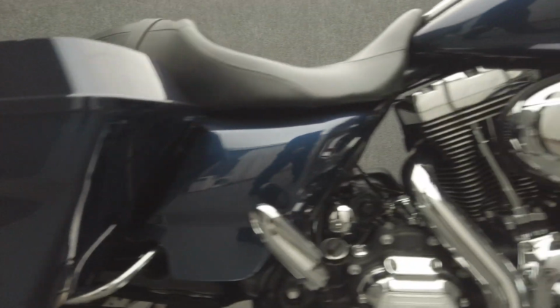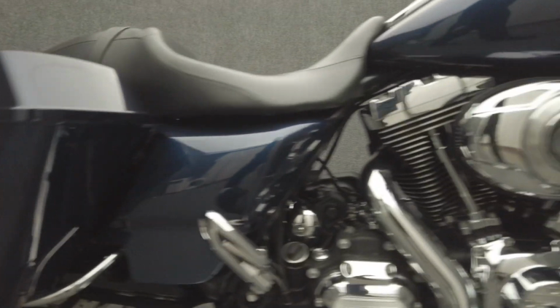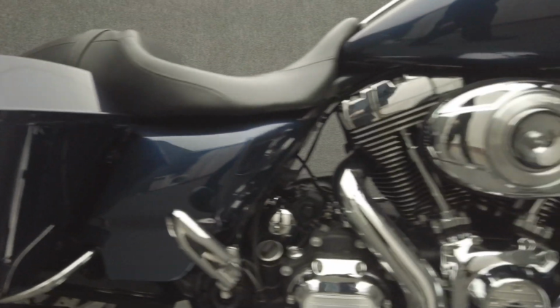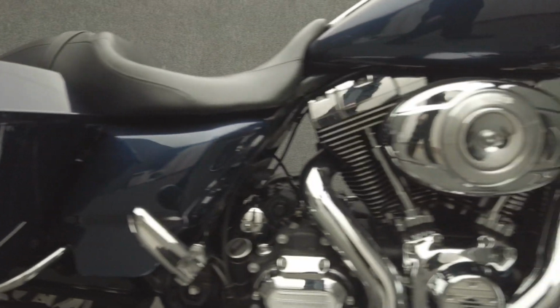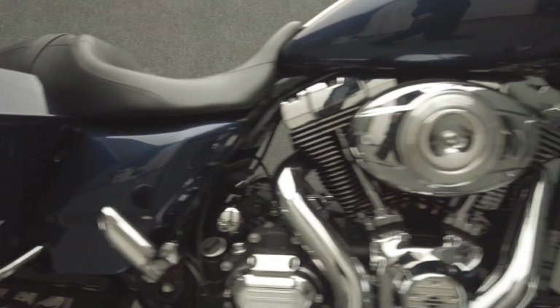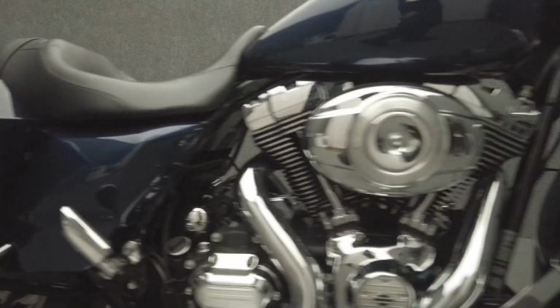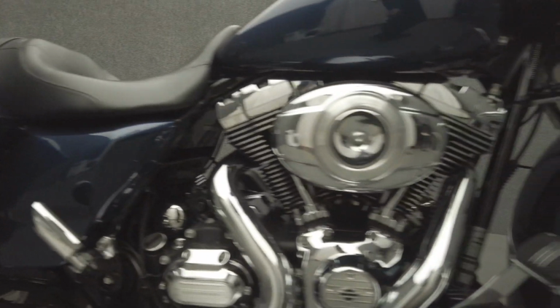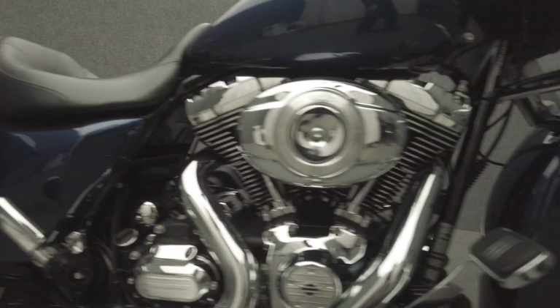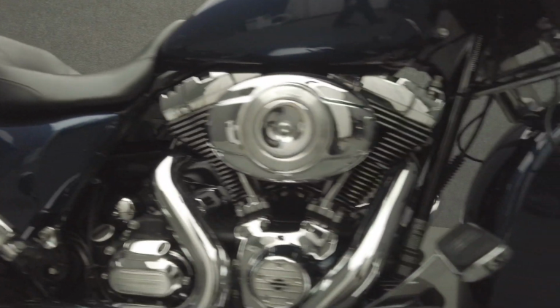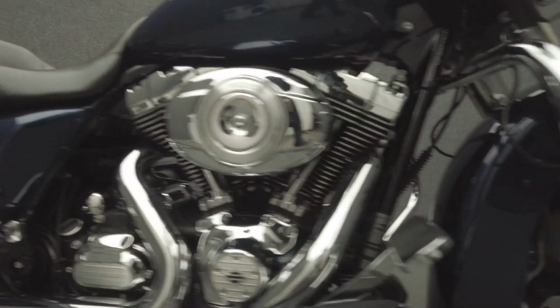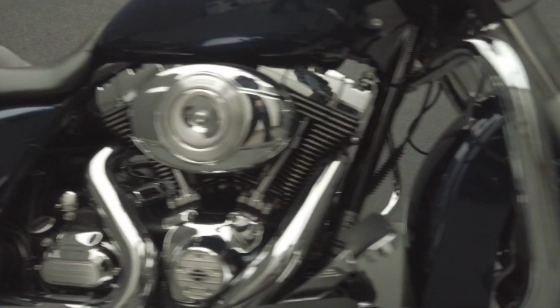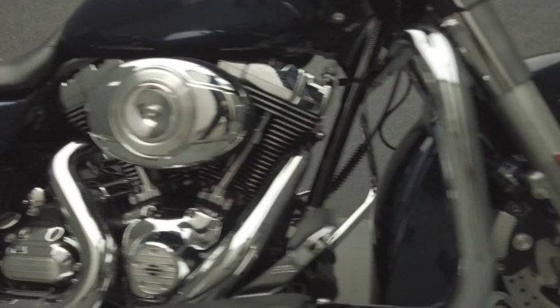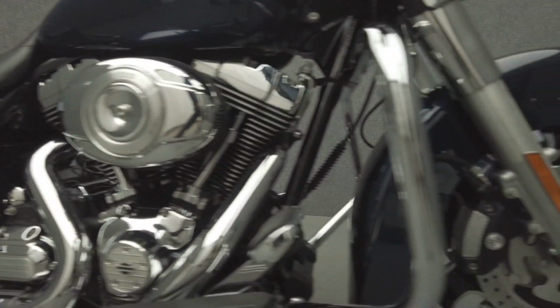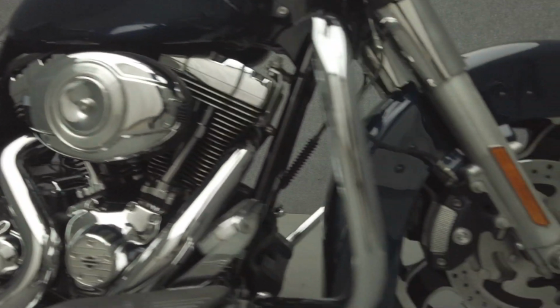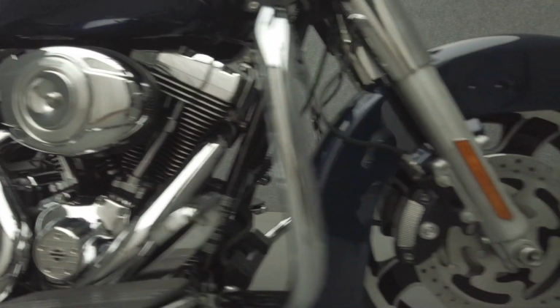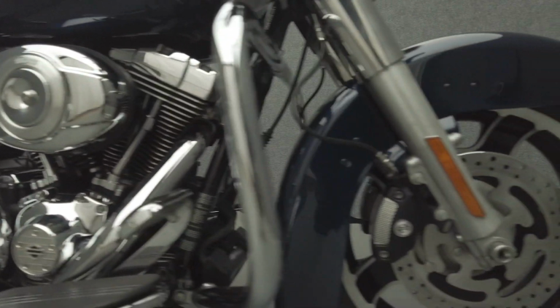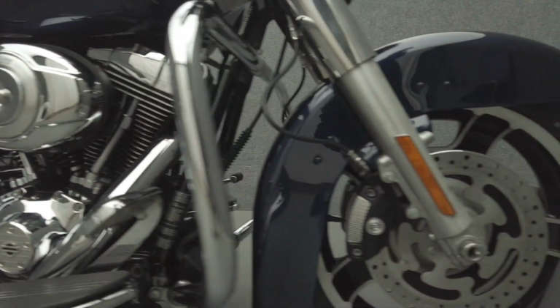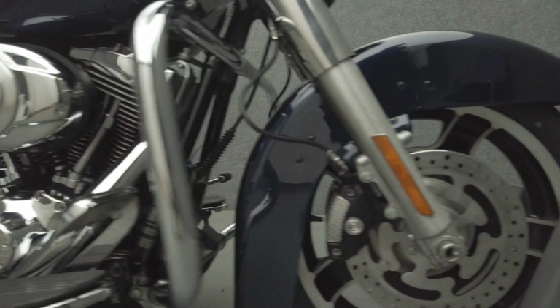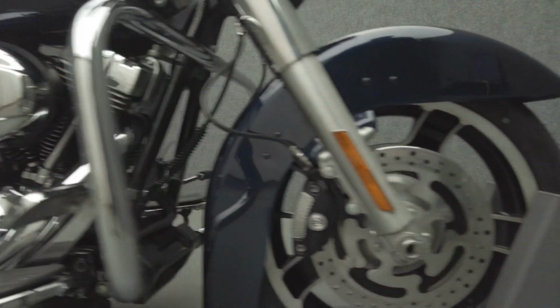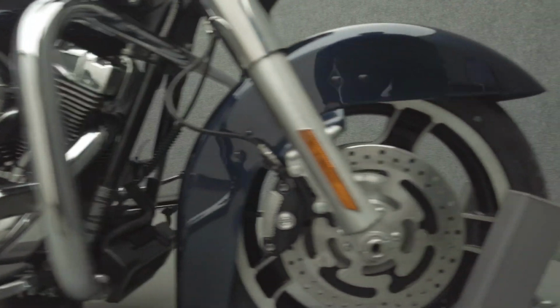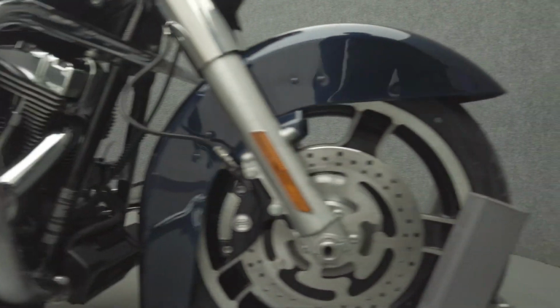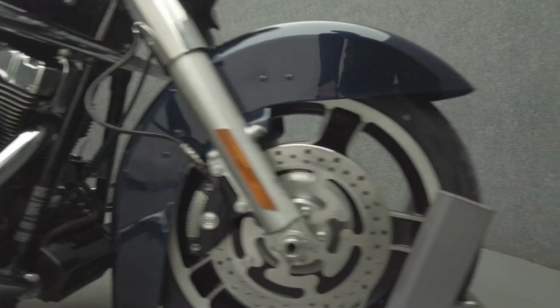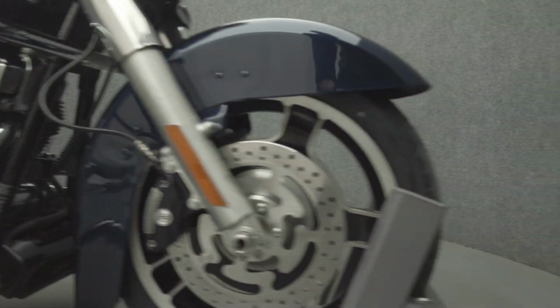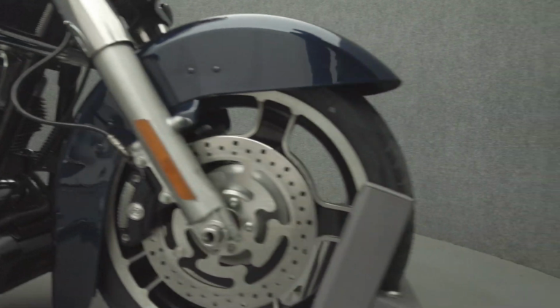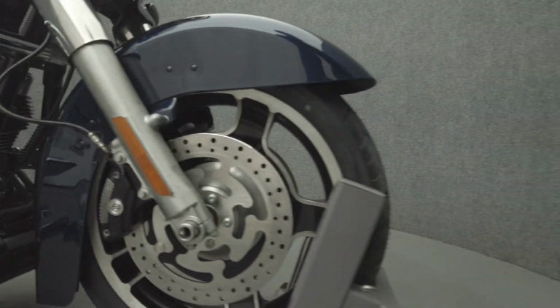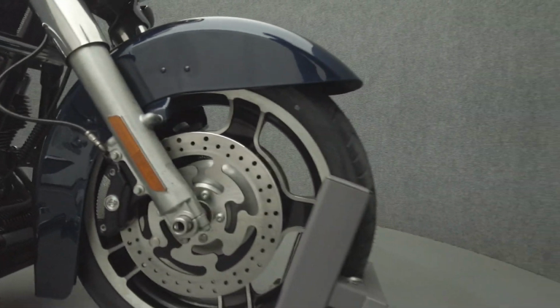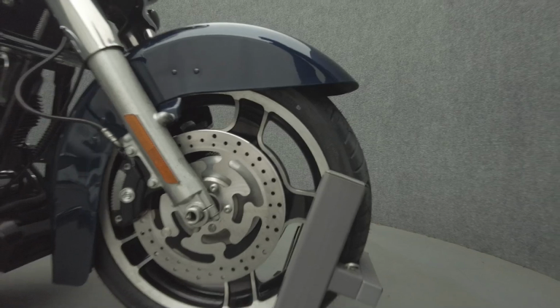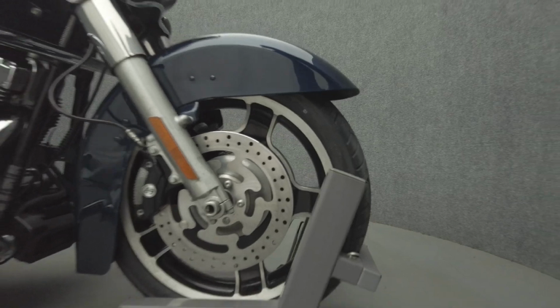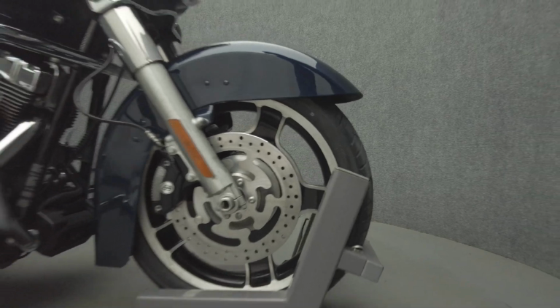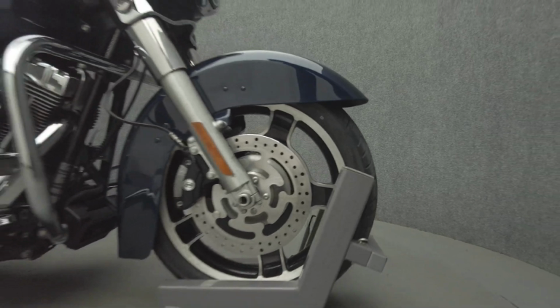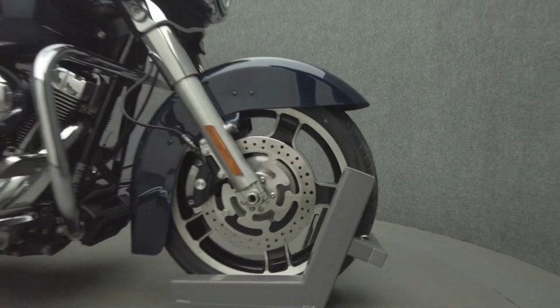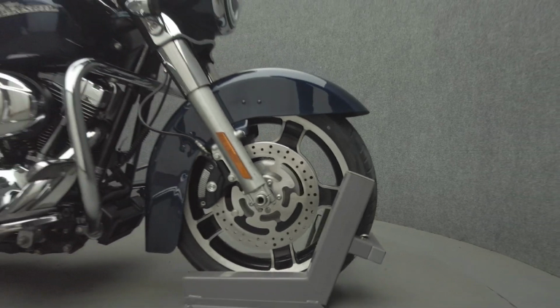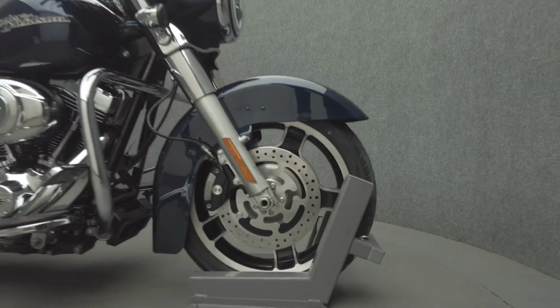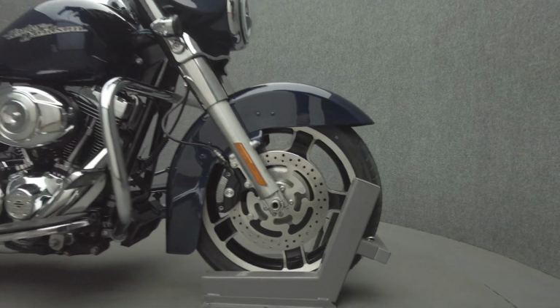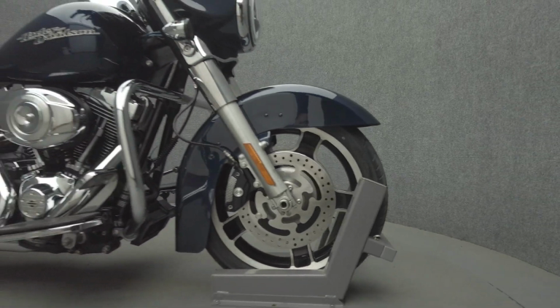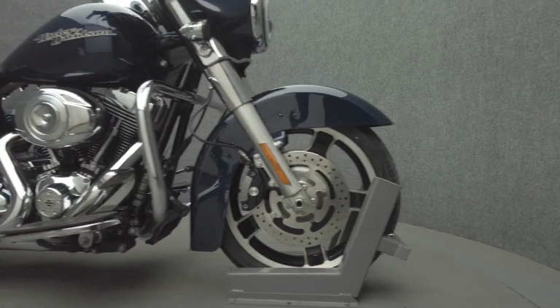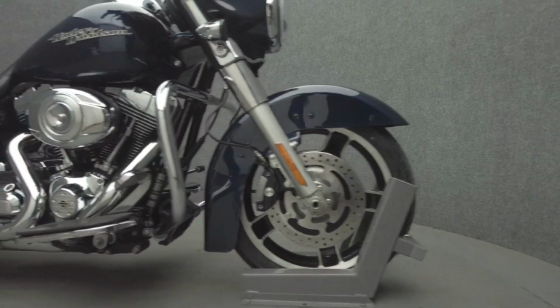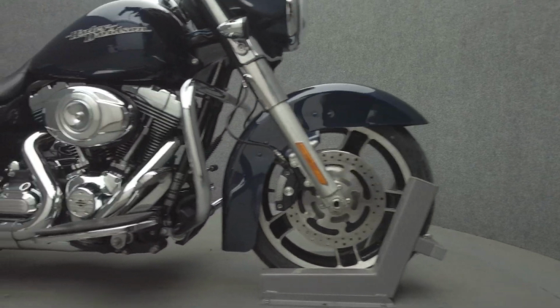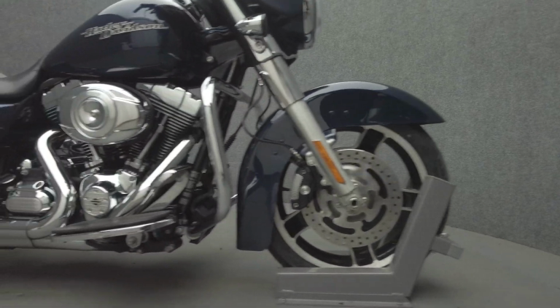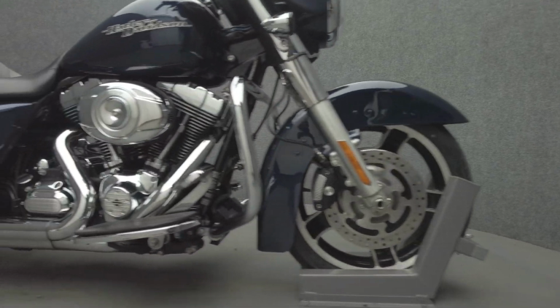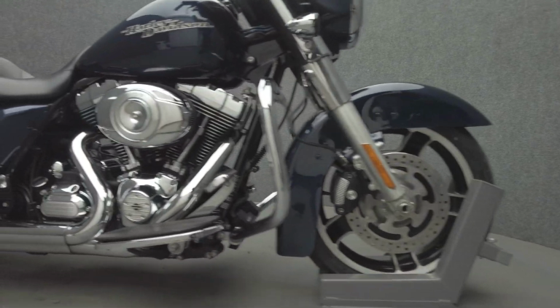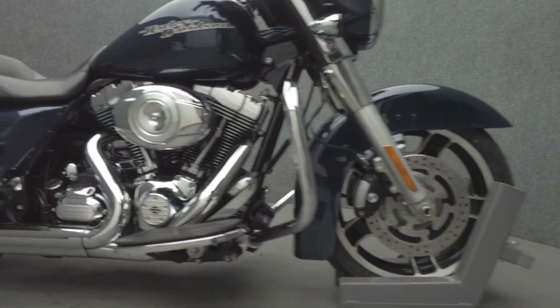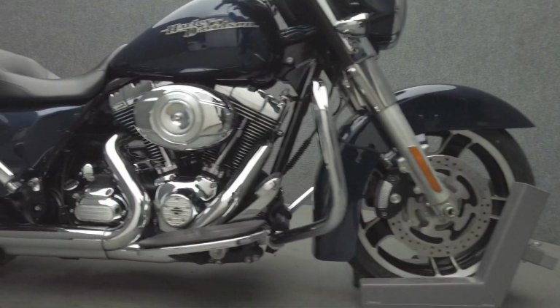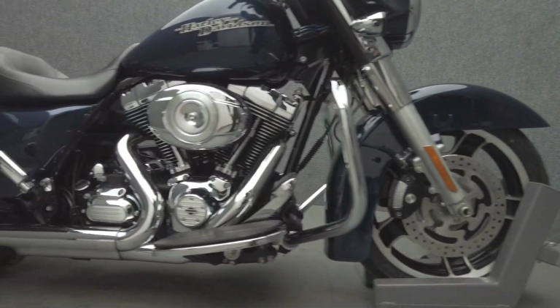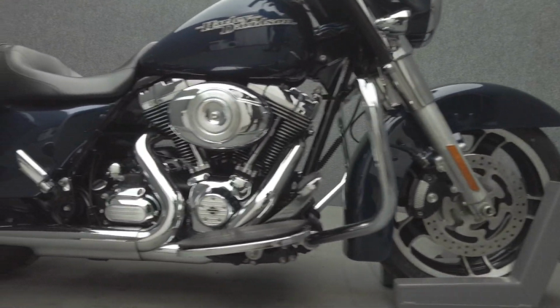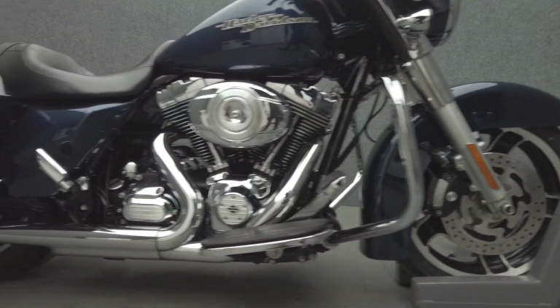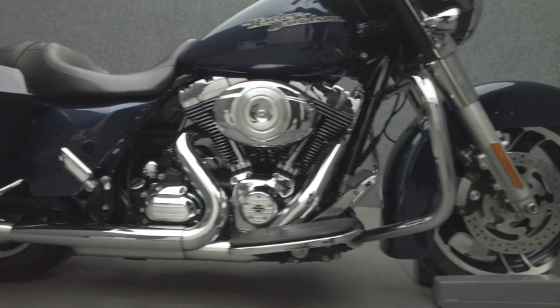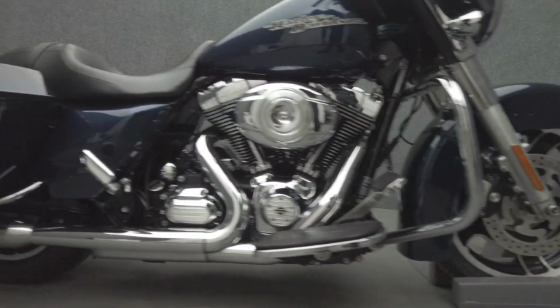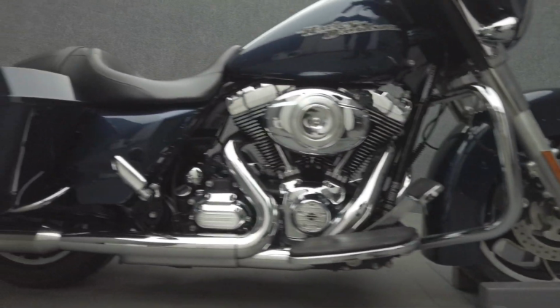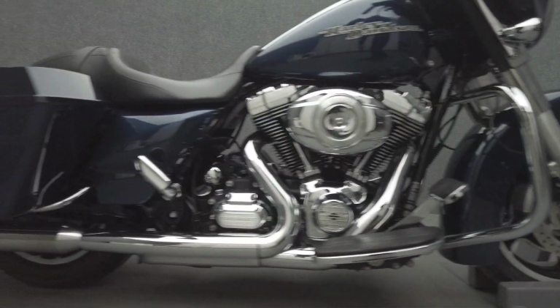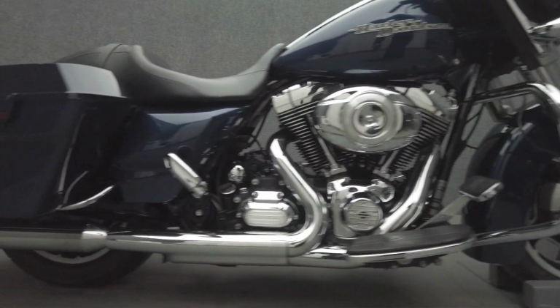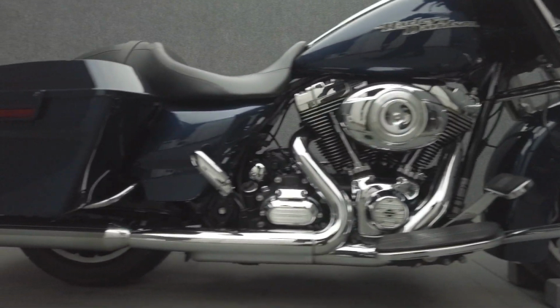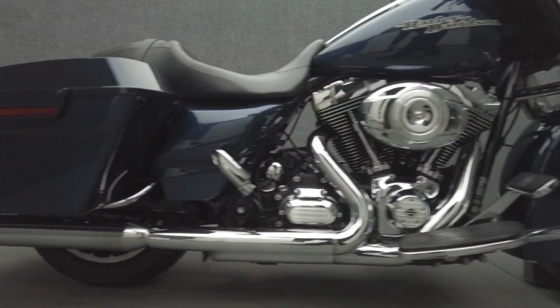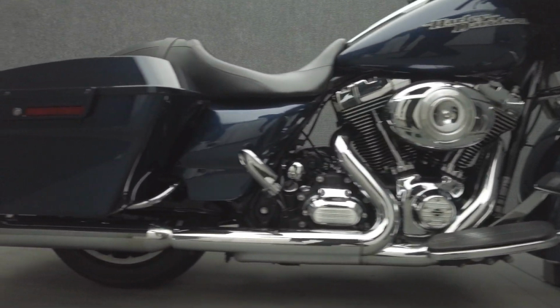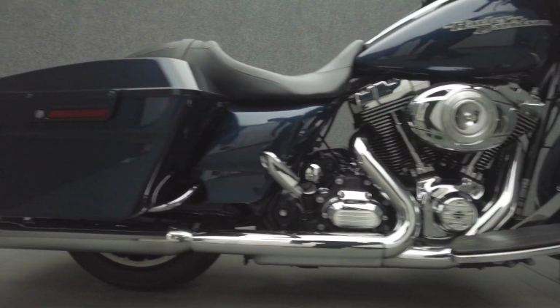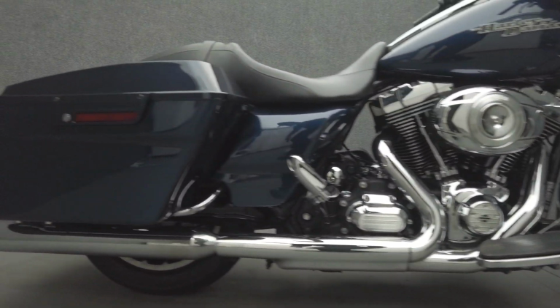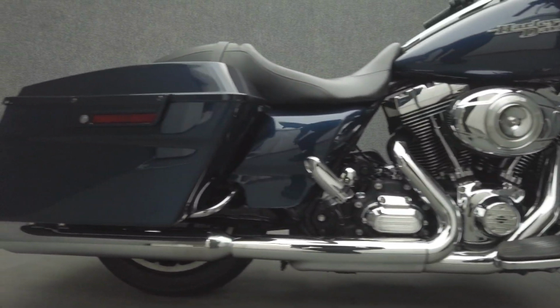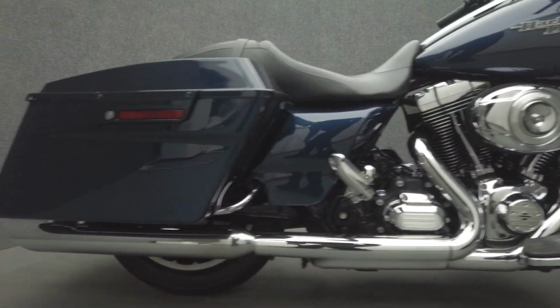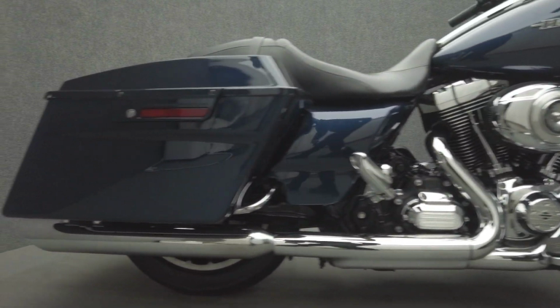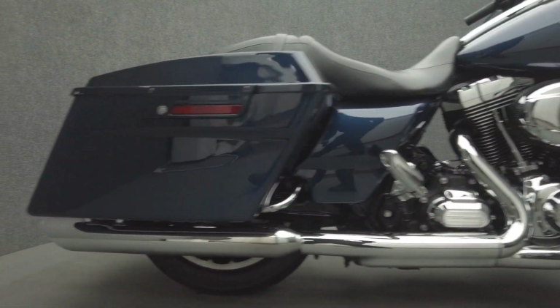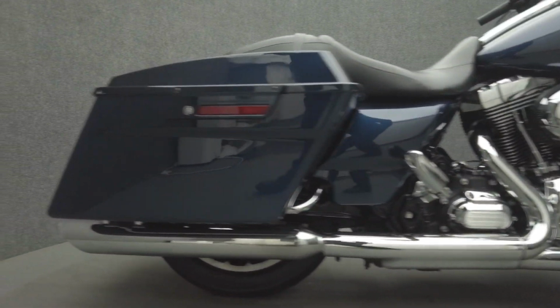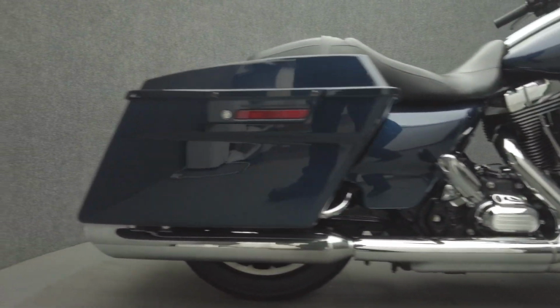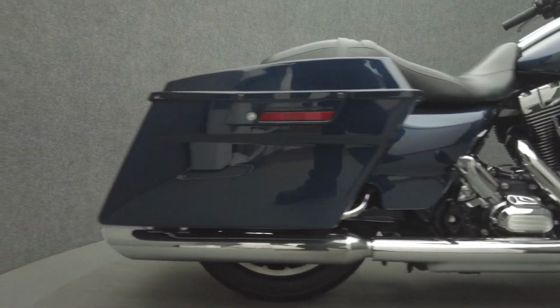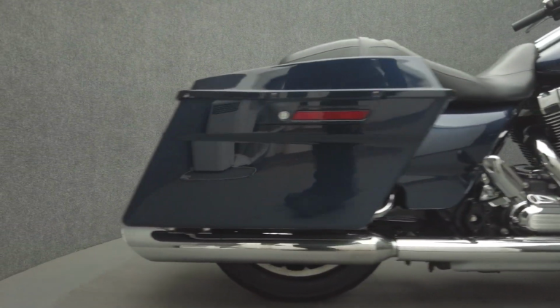It's been upgraded with an aftermarket exhaust, smoked turn signal lenses, LED turn signals, and an LED headlight. We have replaced the front tire.